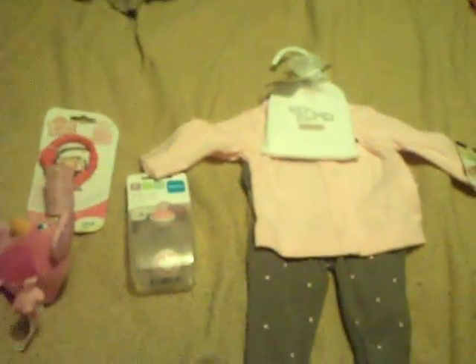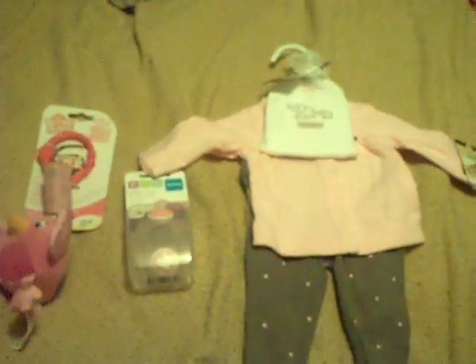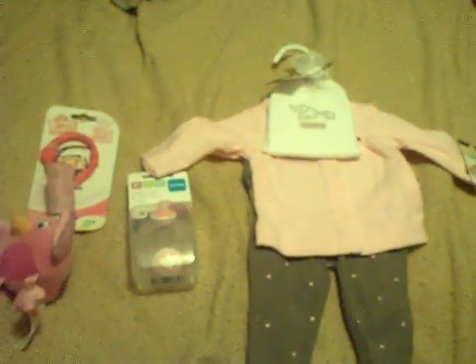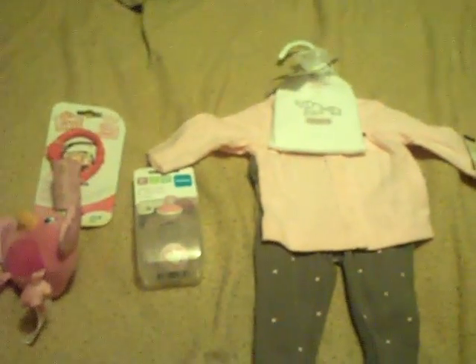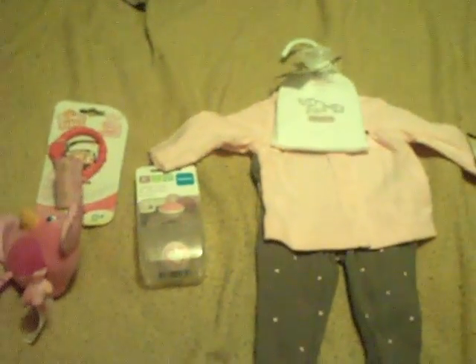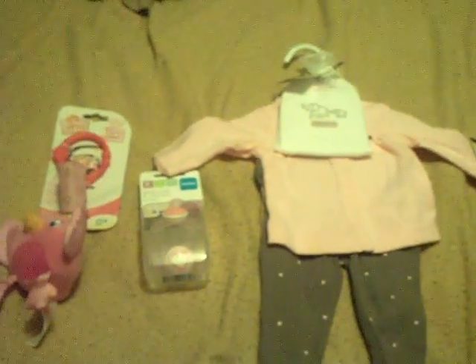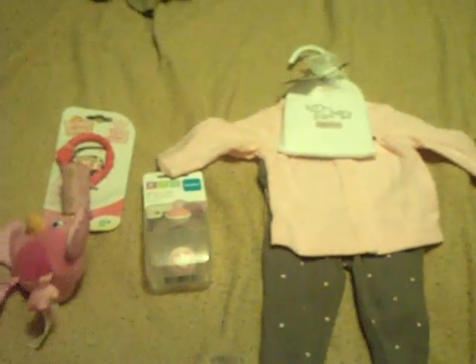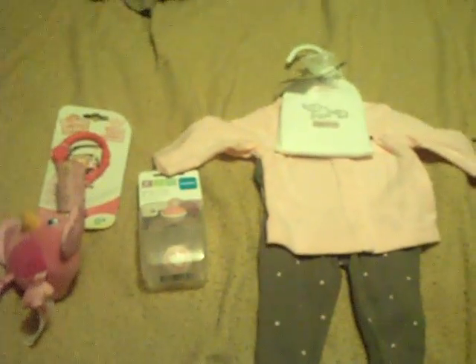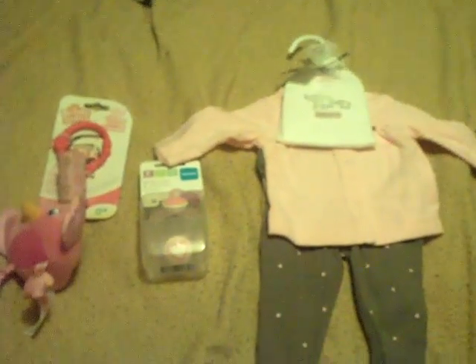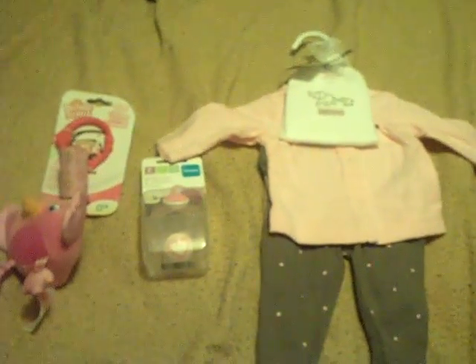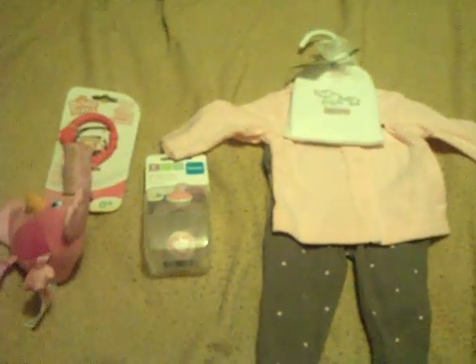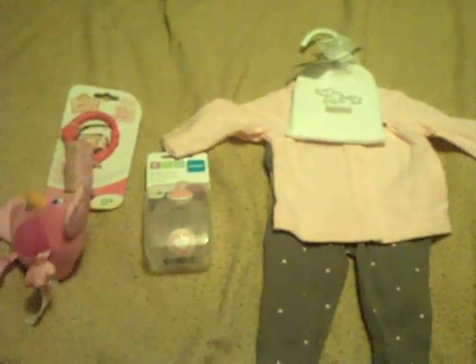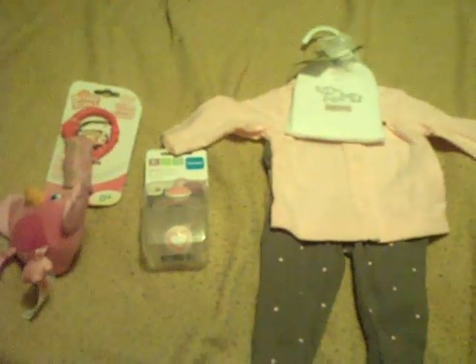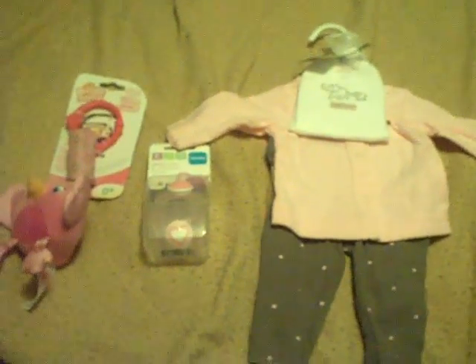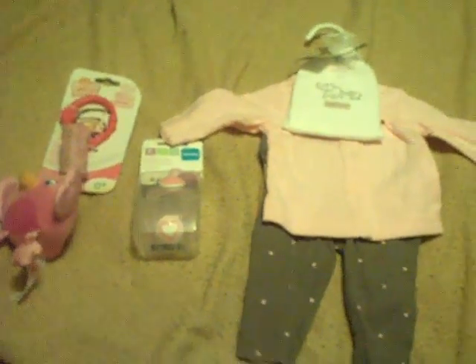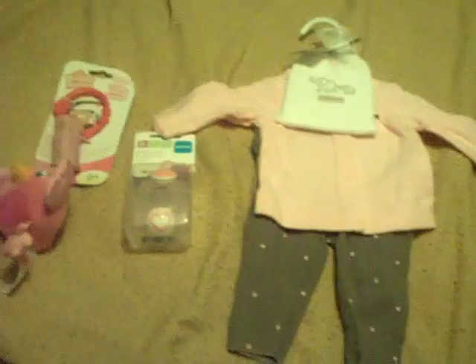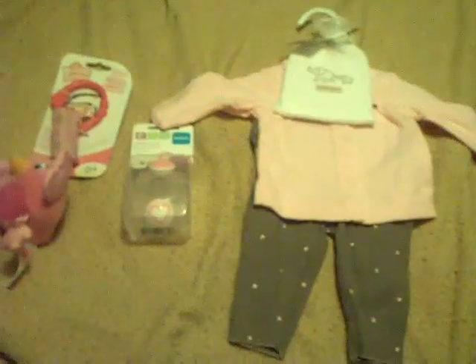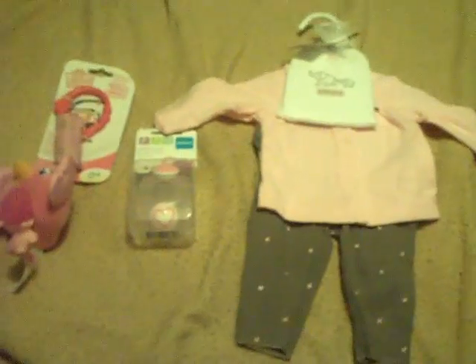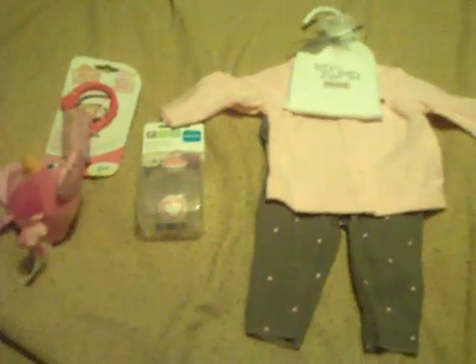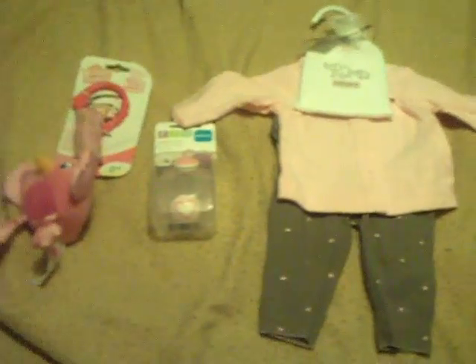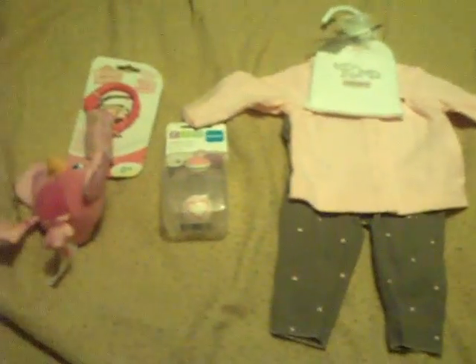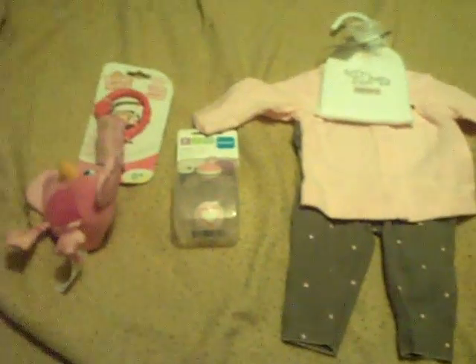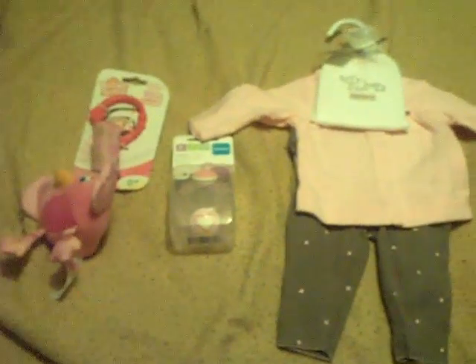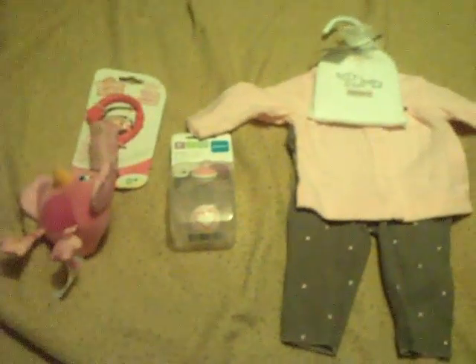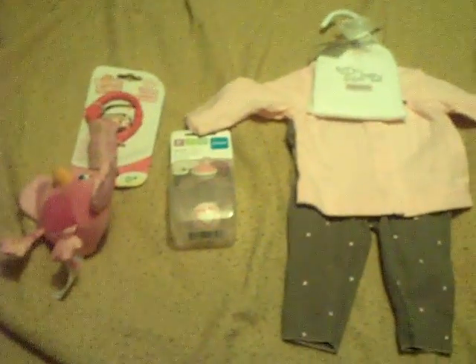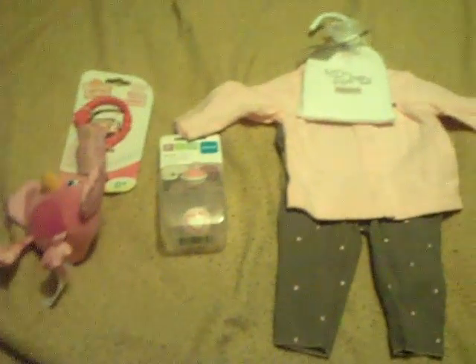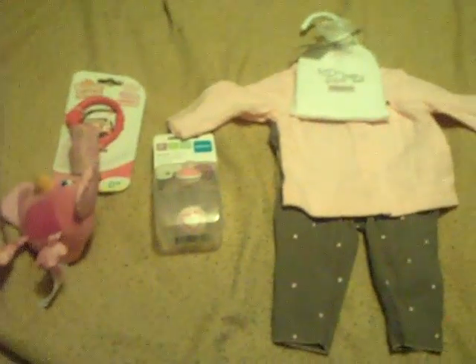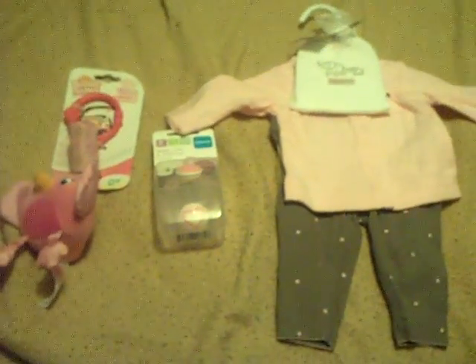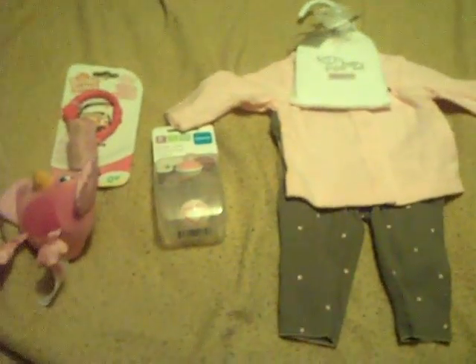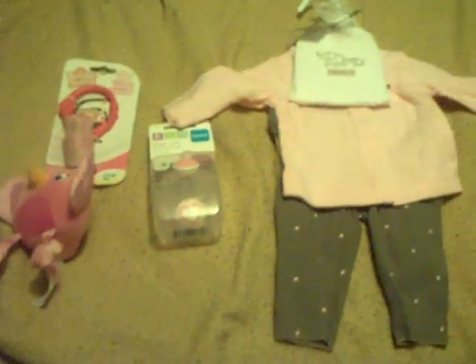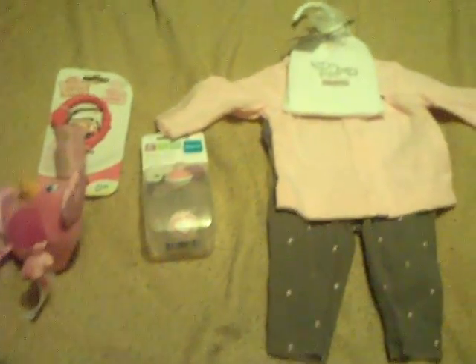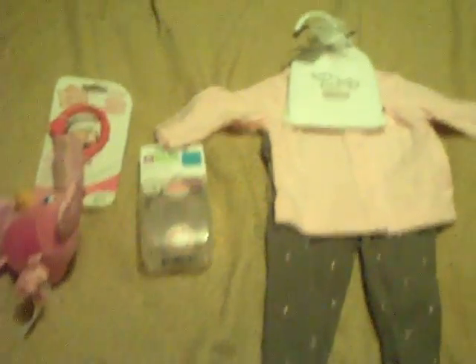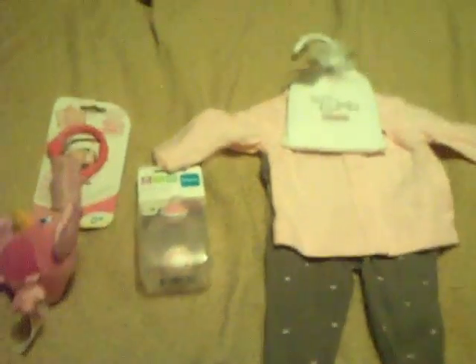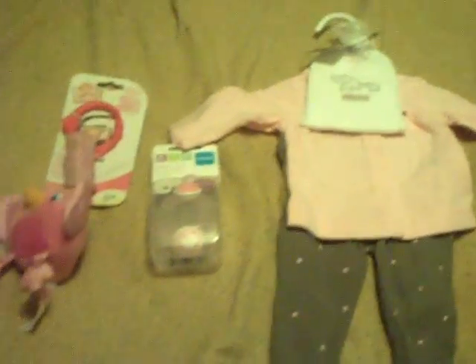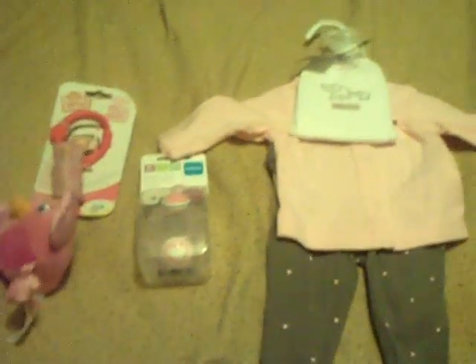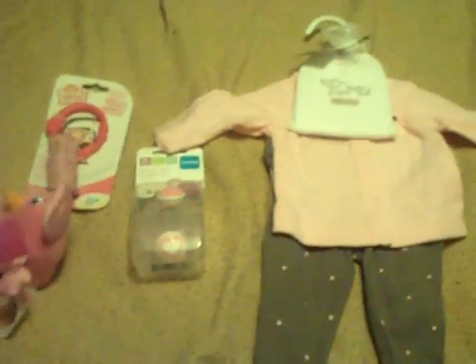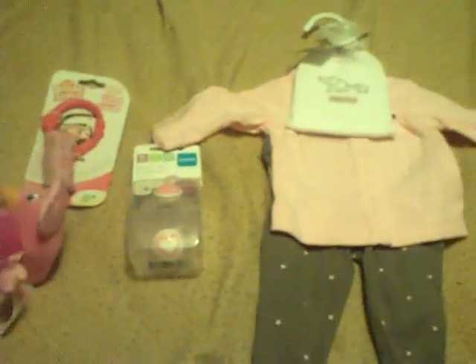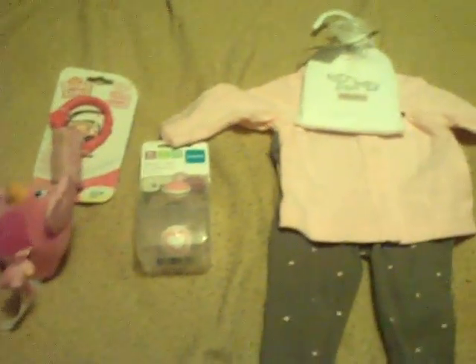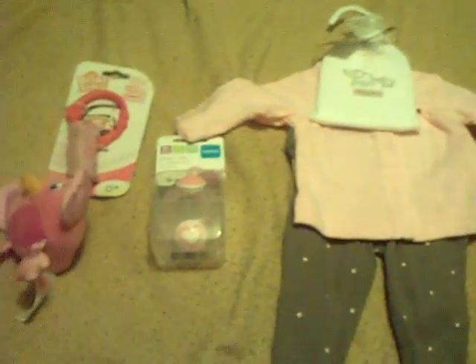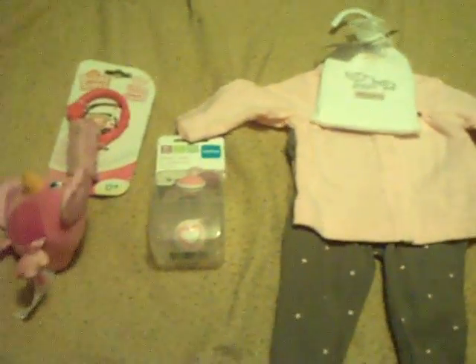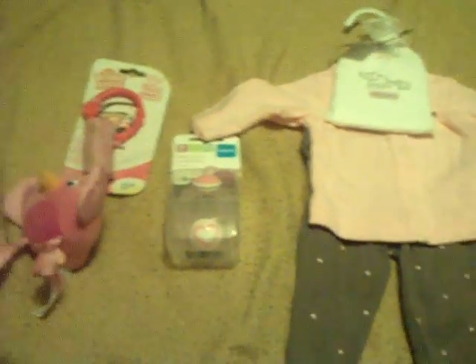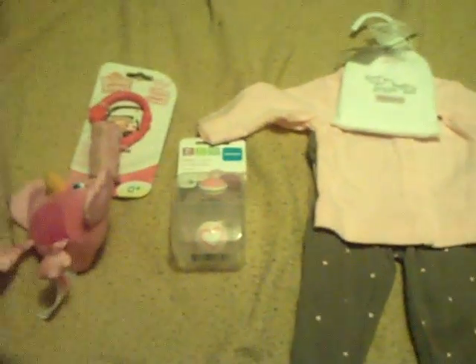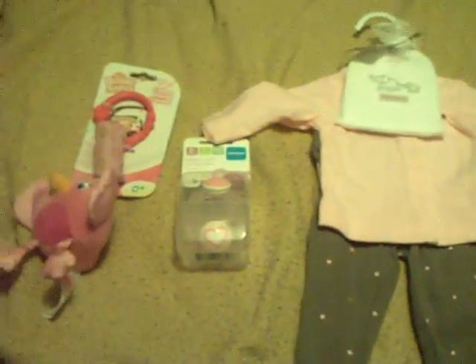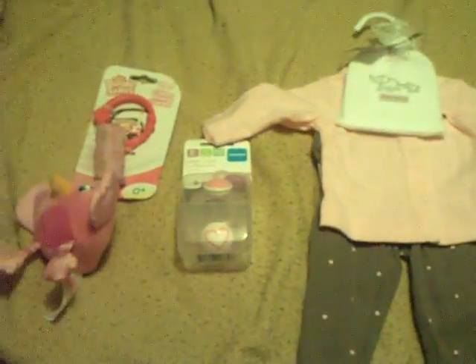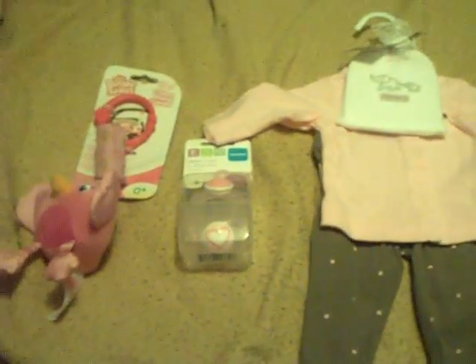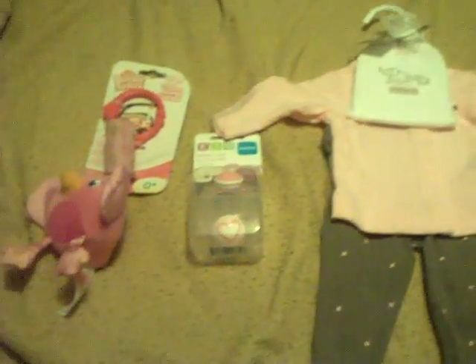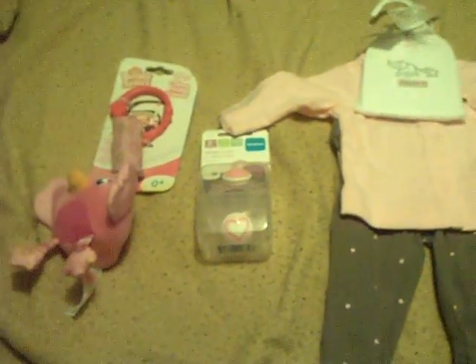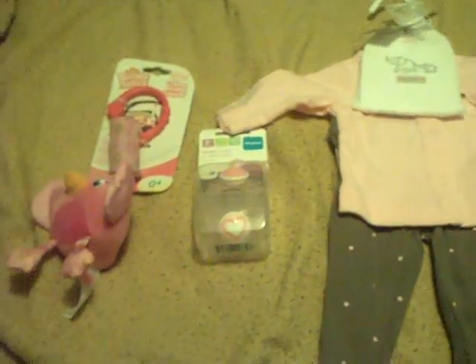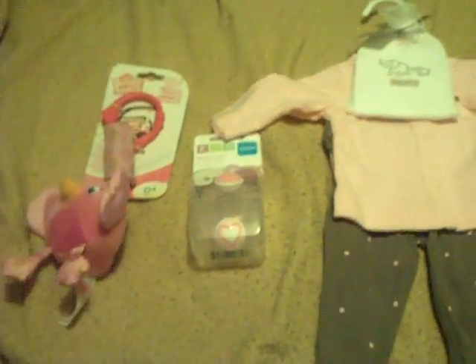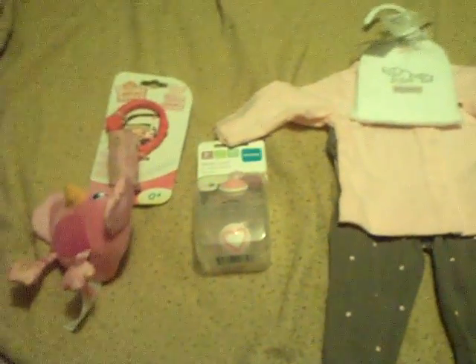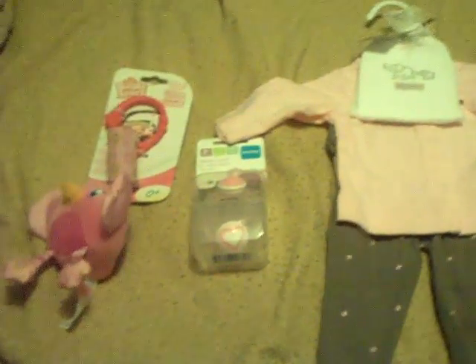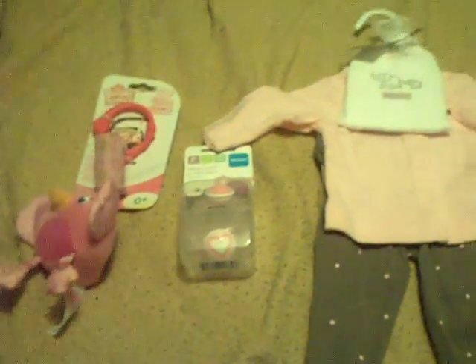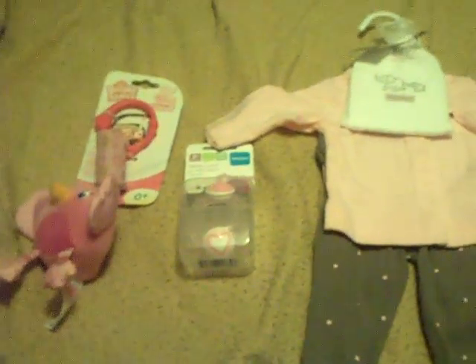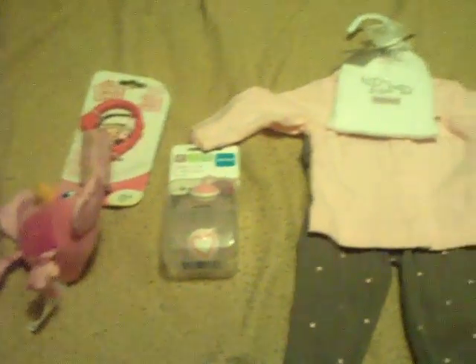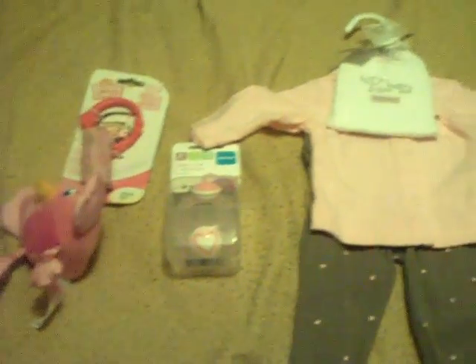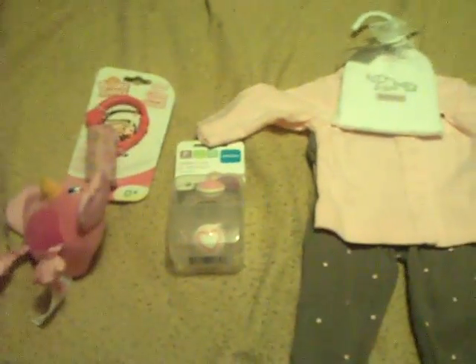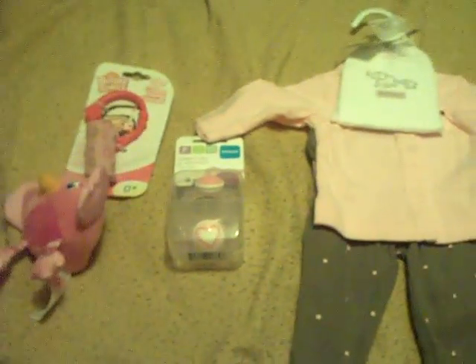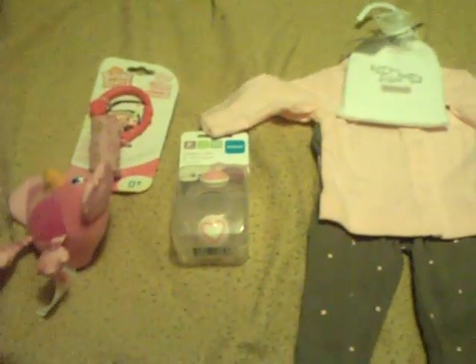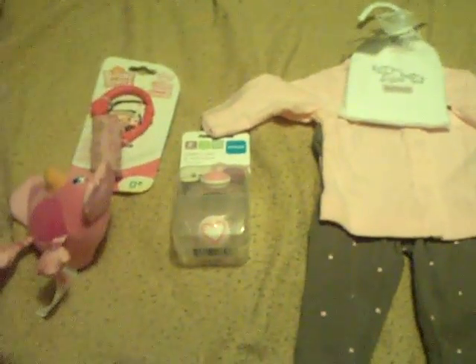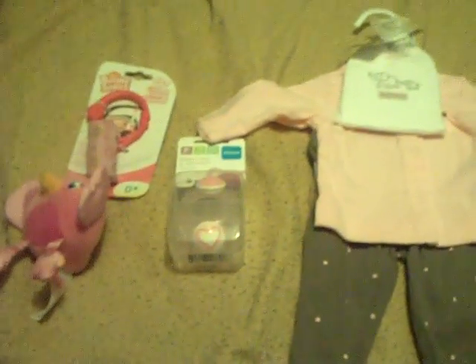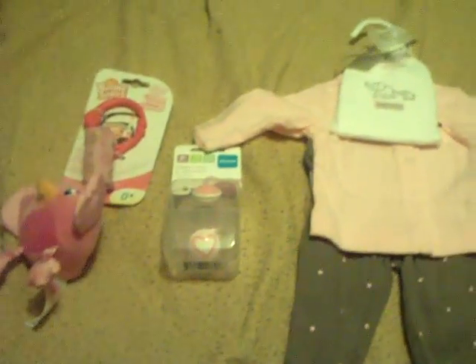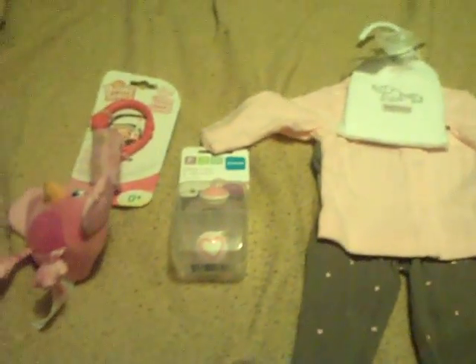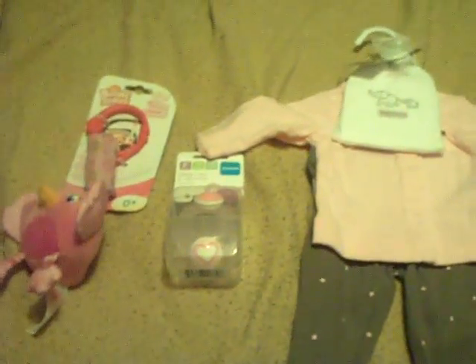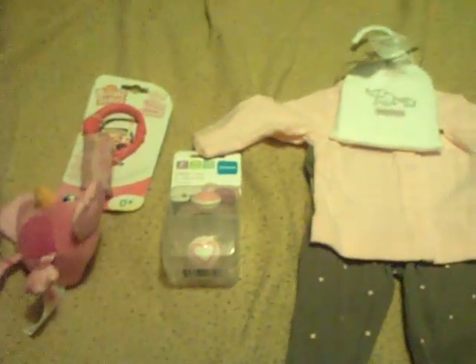Hey guys, this is some of the stuff I got today, and this is for Mommy and Me Day.